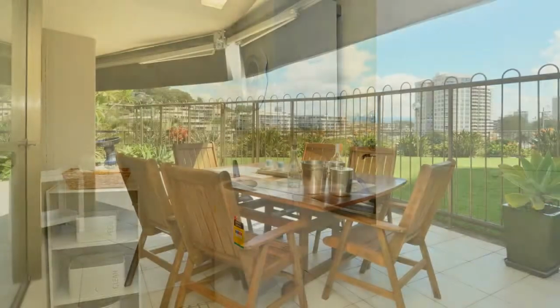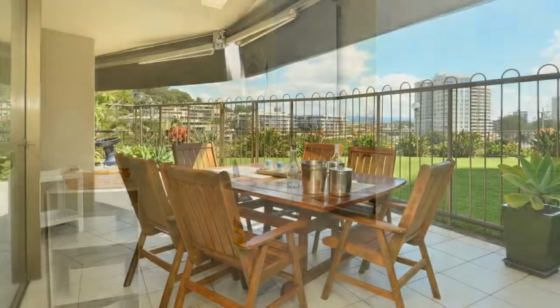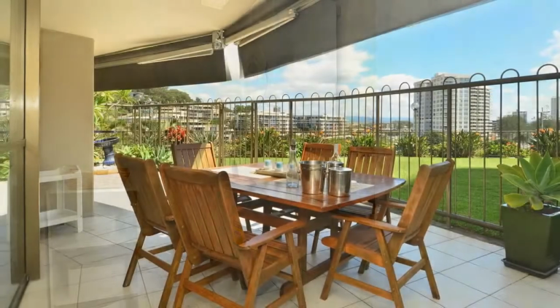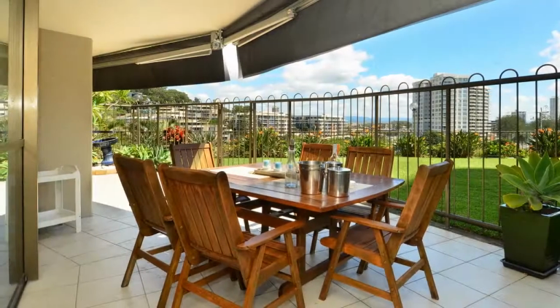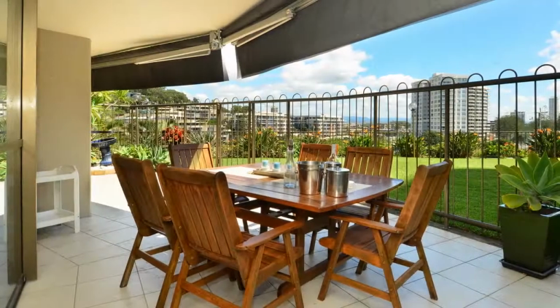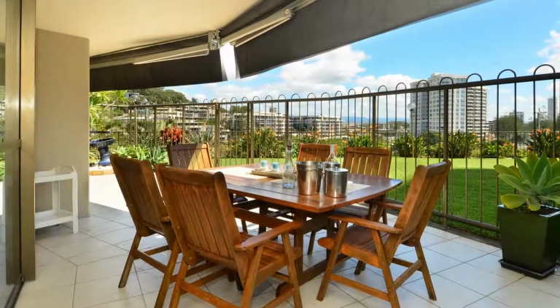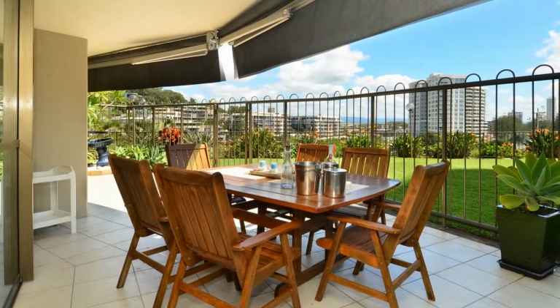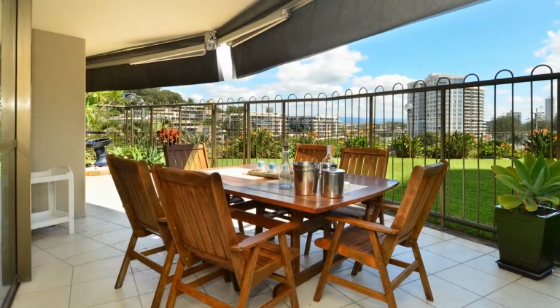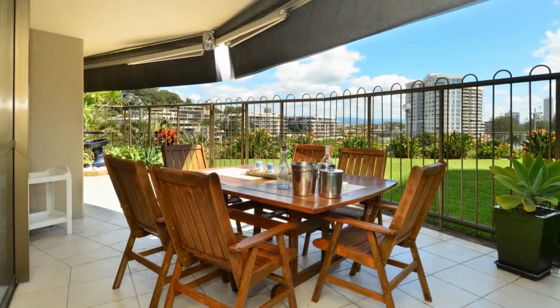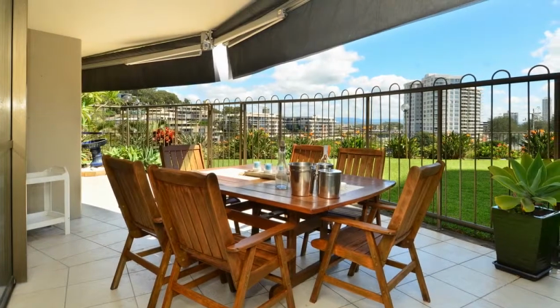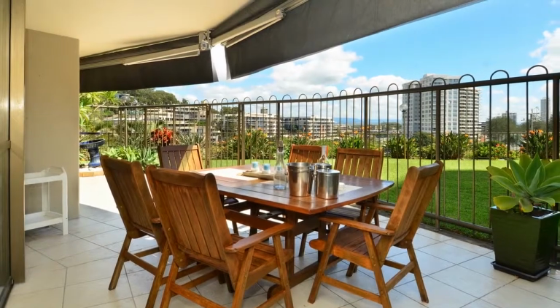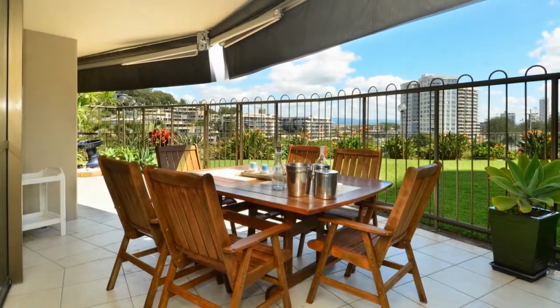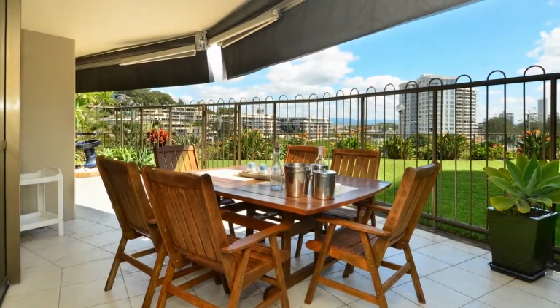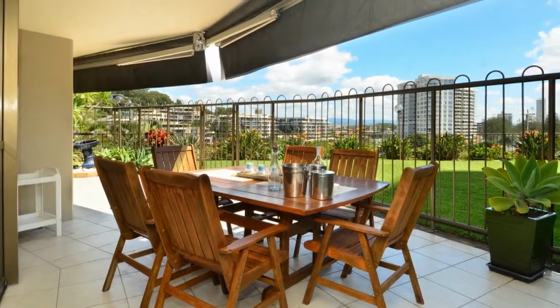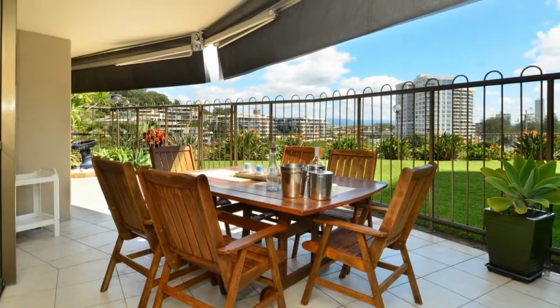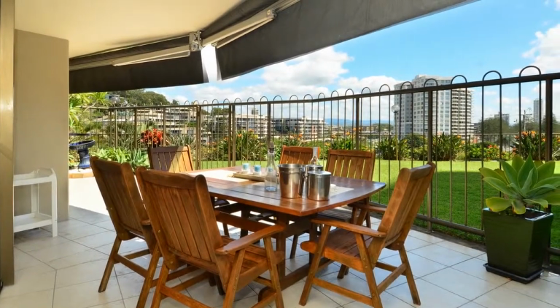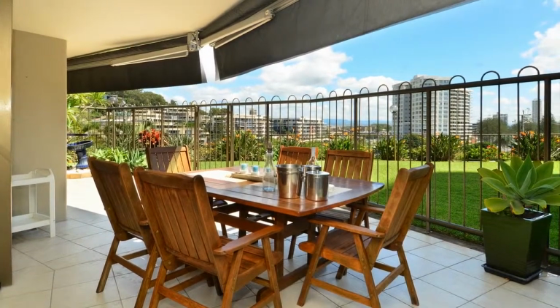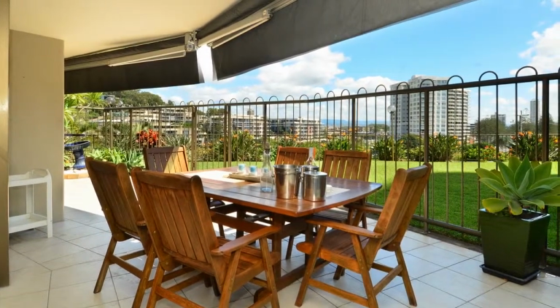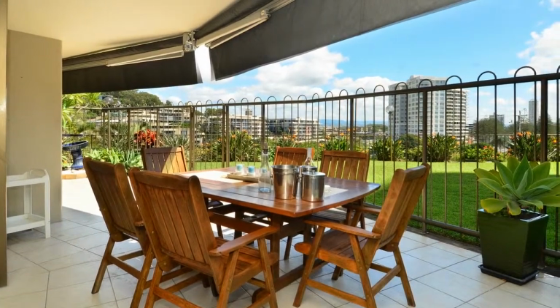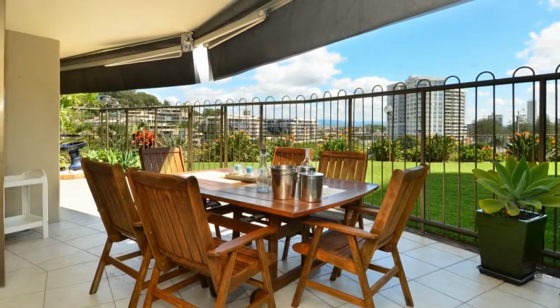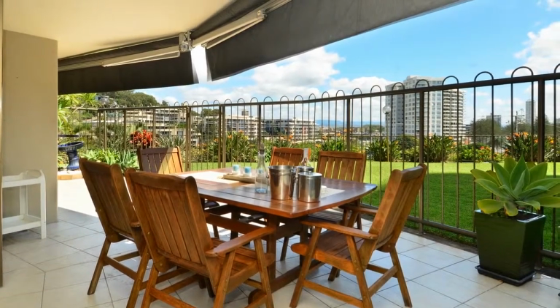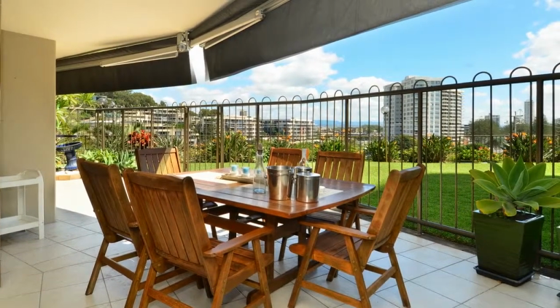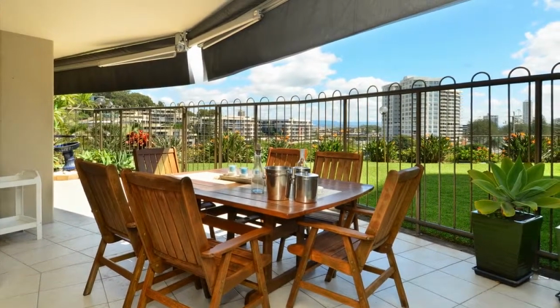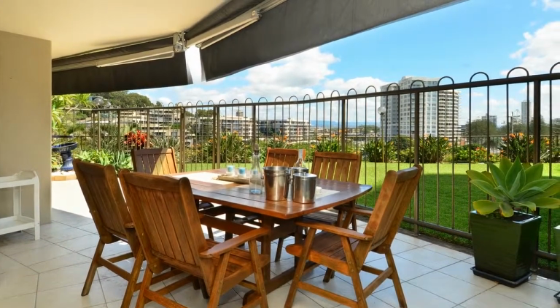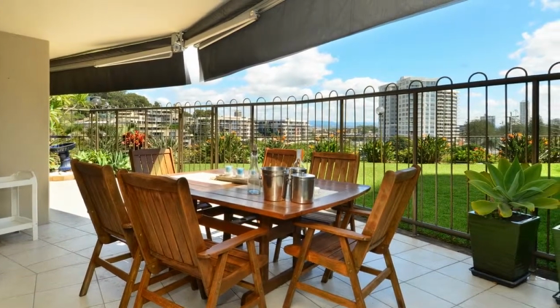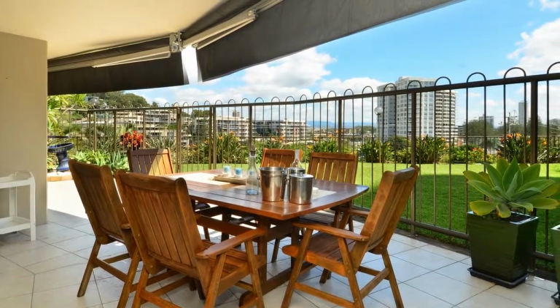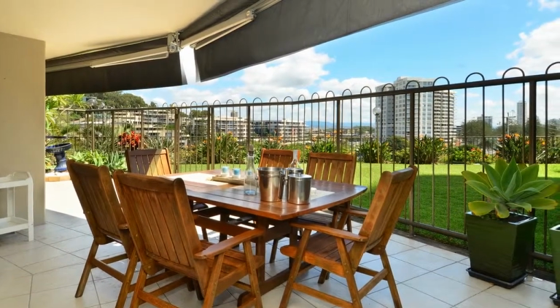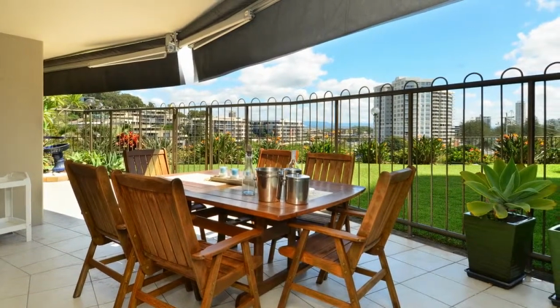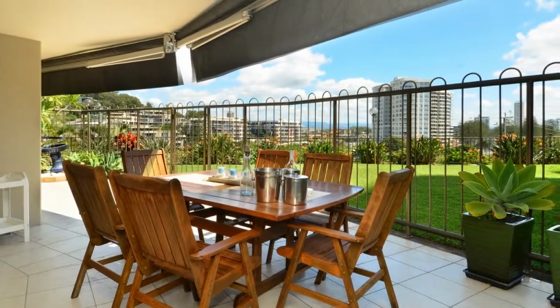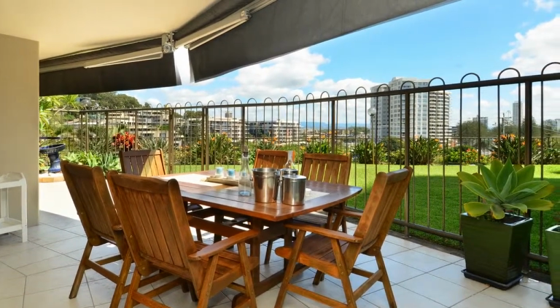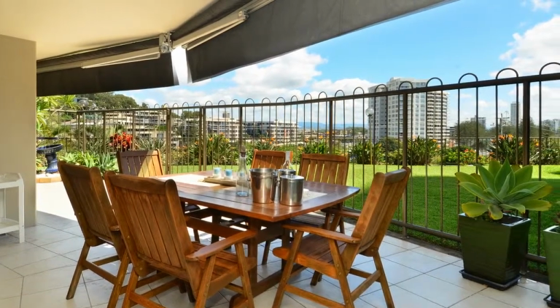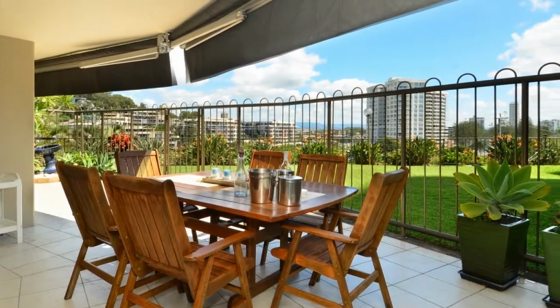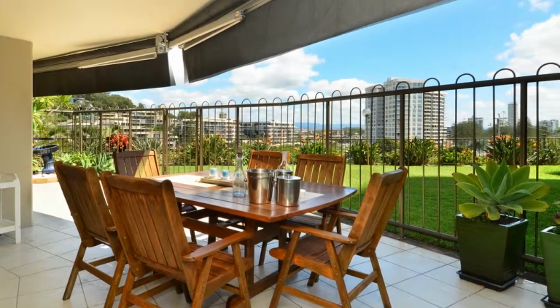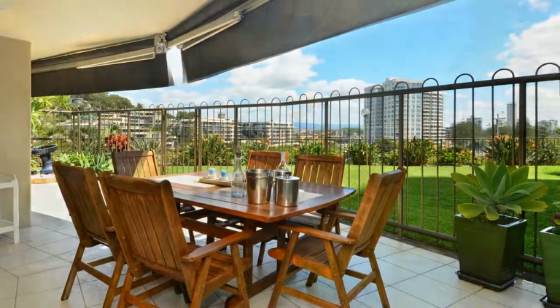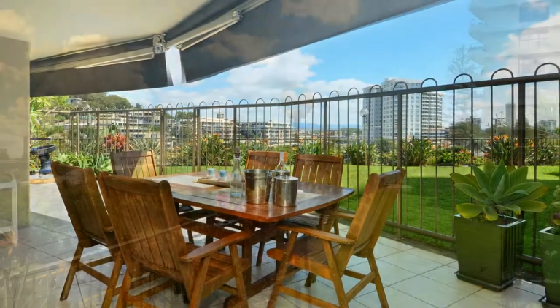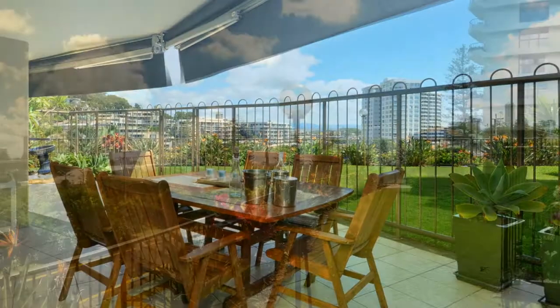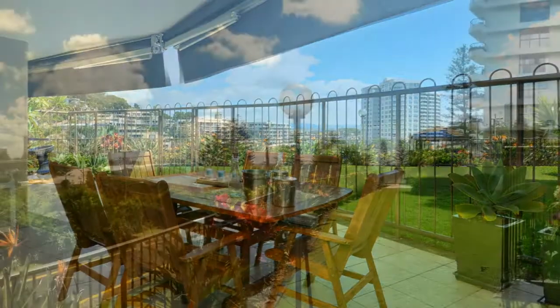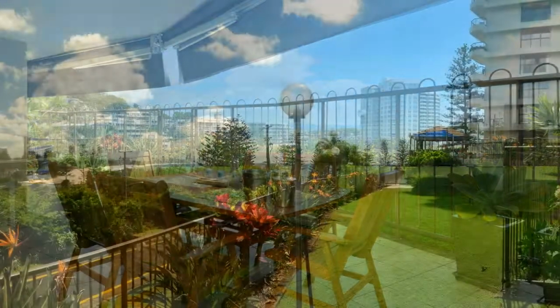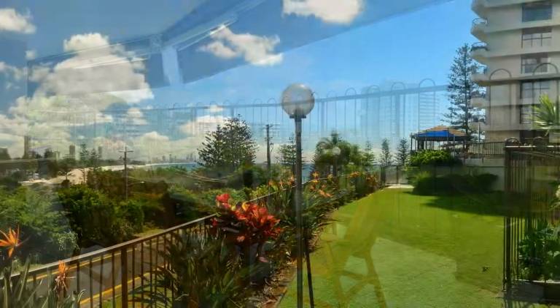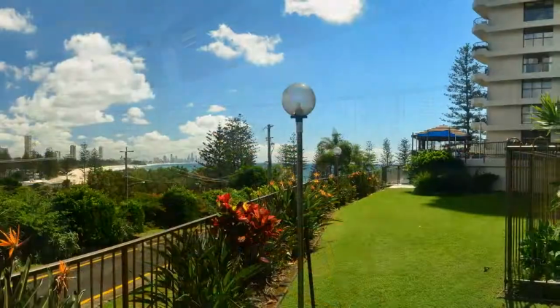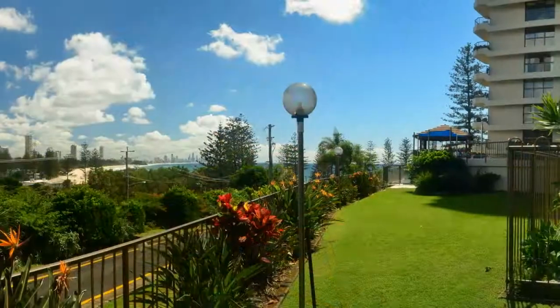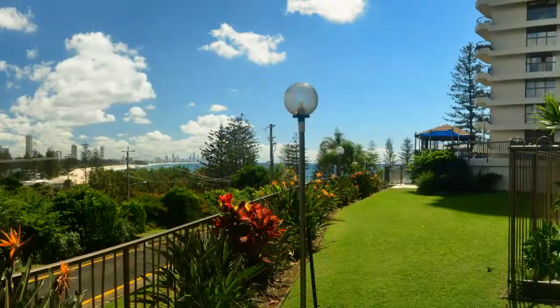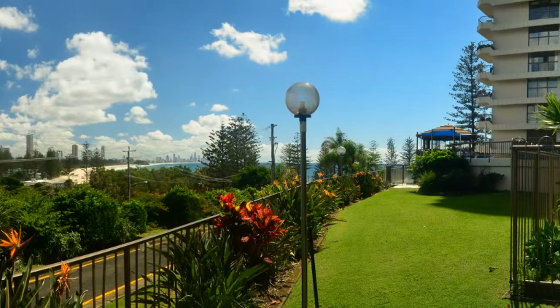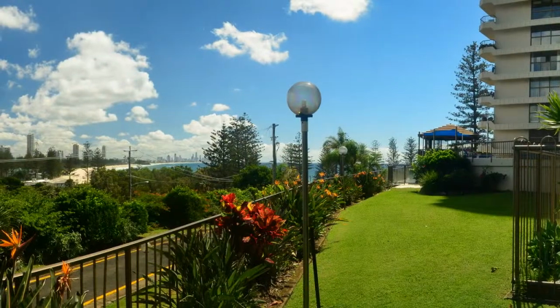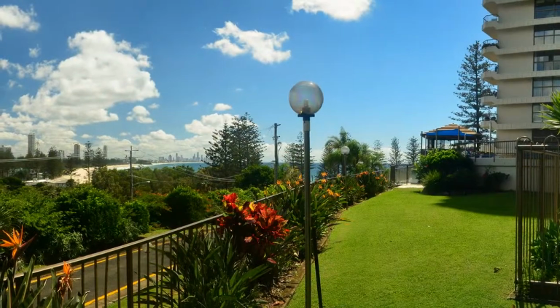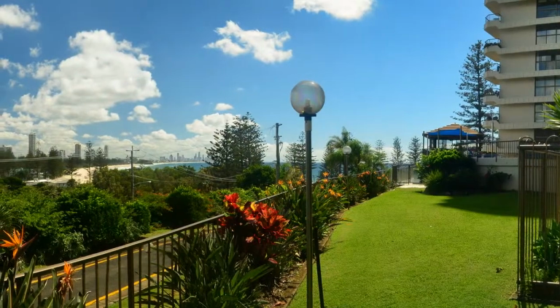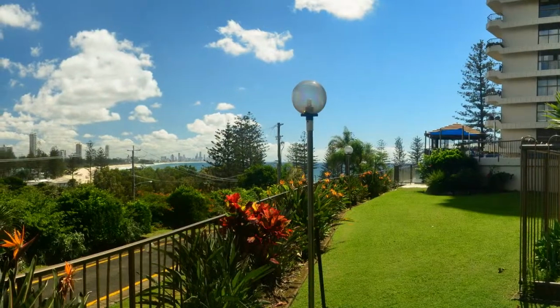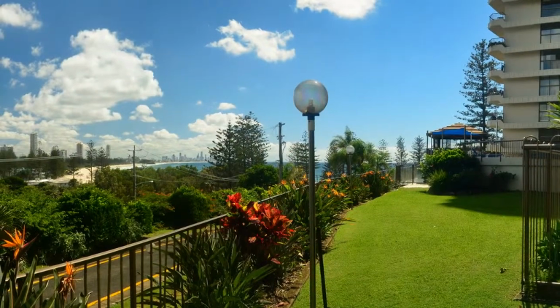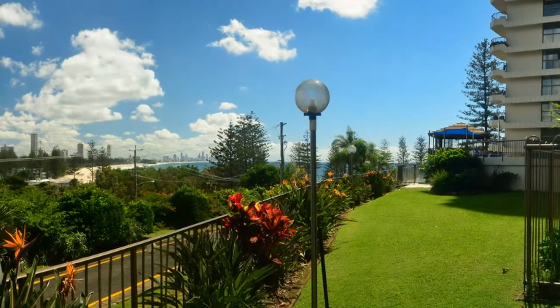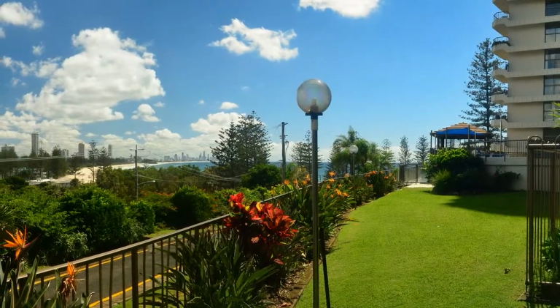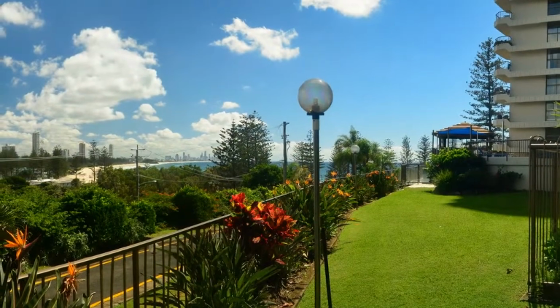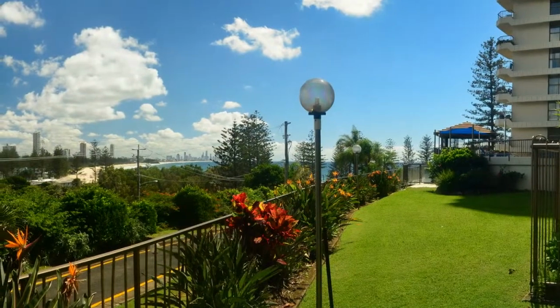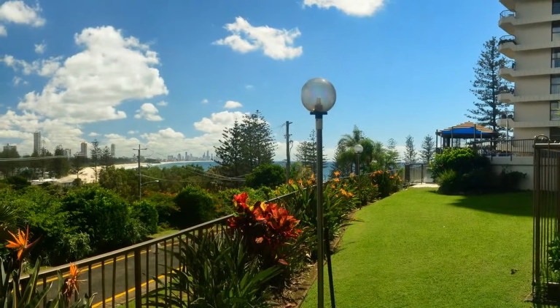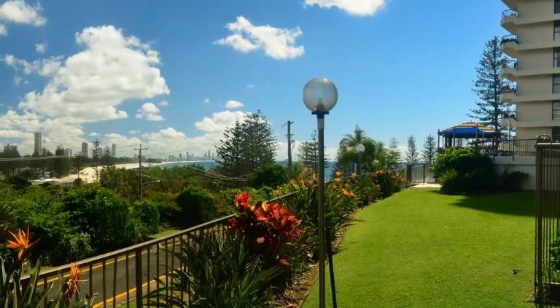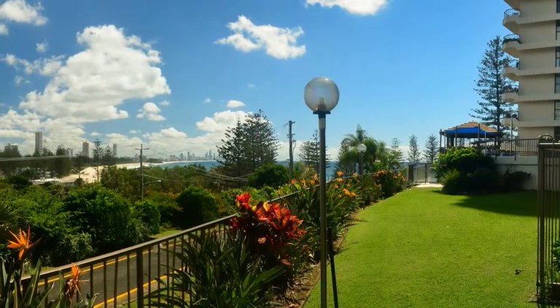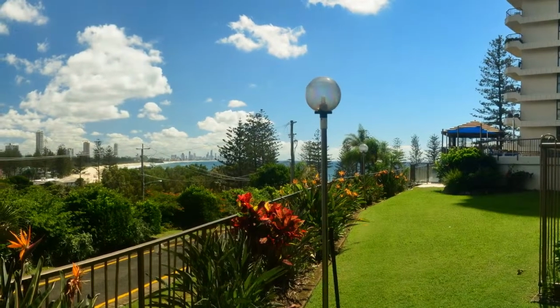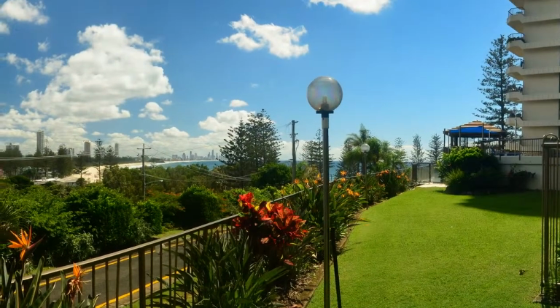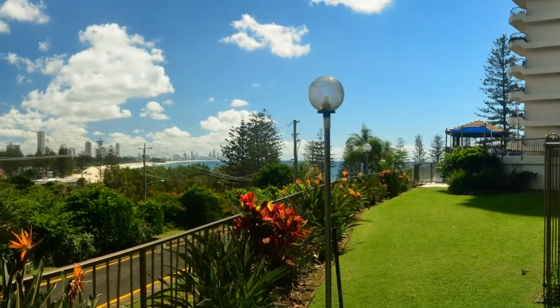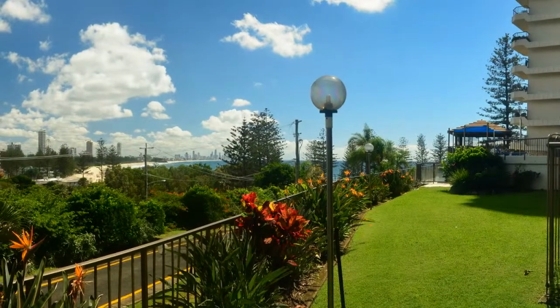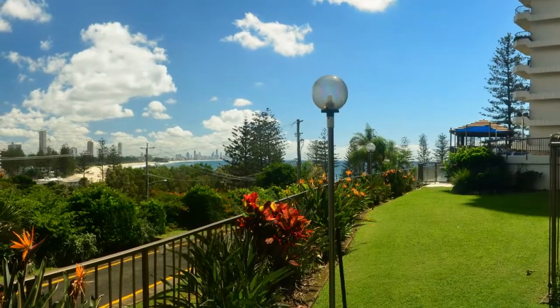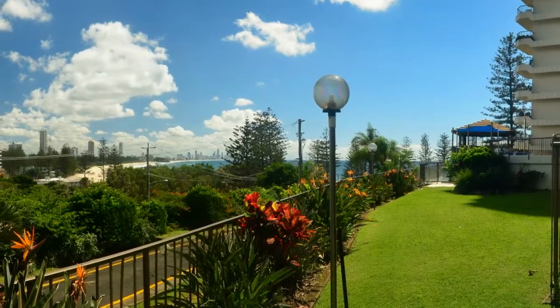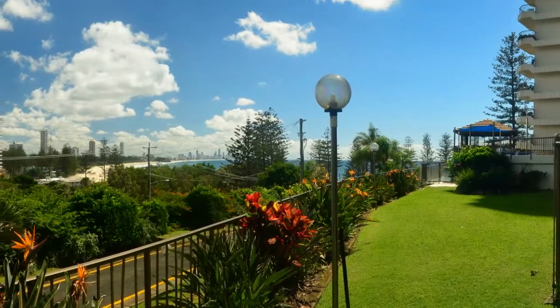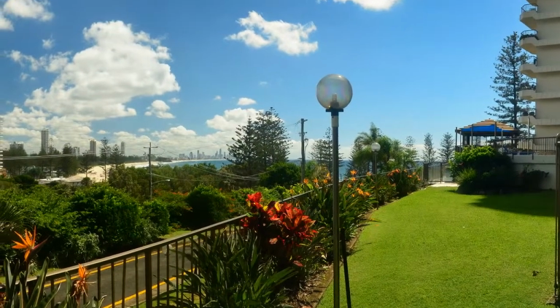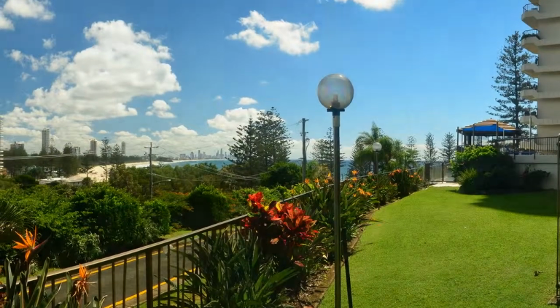A 55 square metre tiled terrace is perfect for entertaining and enjoying the beach views.